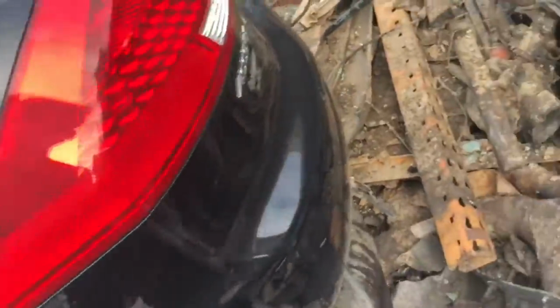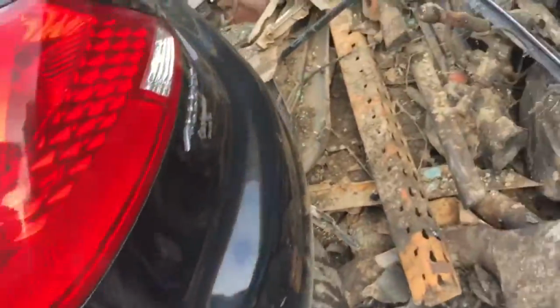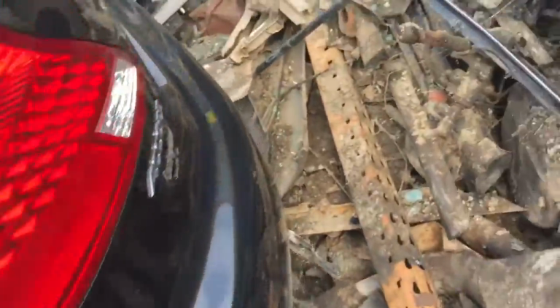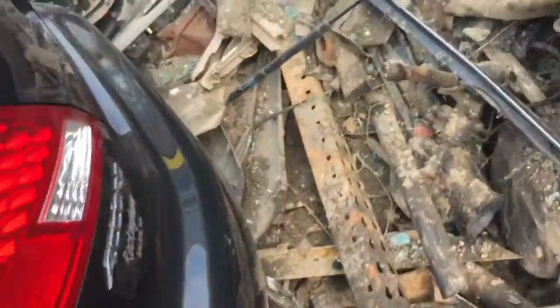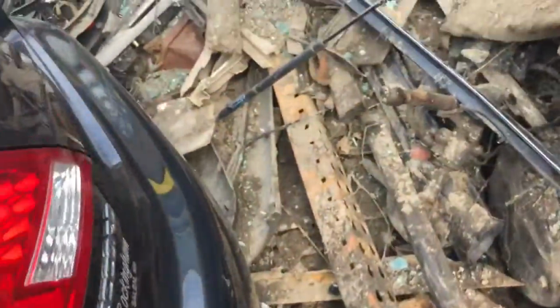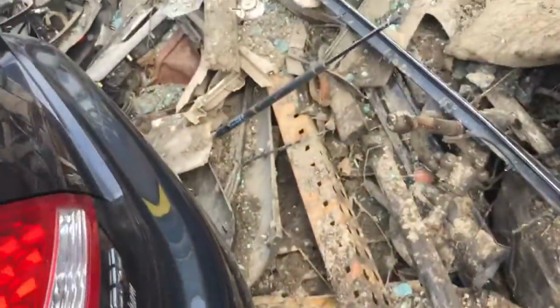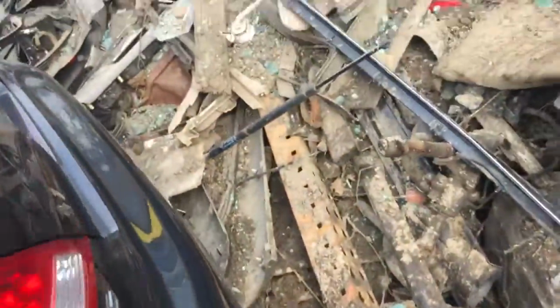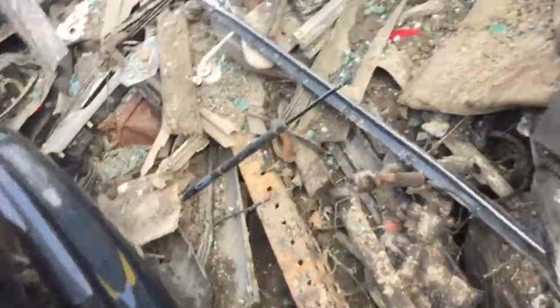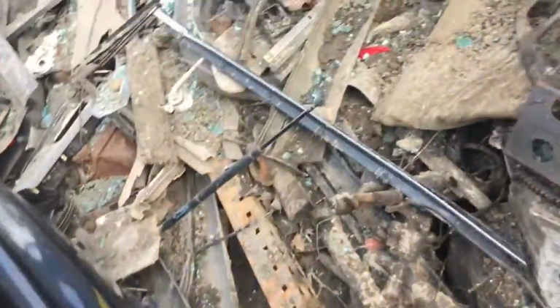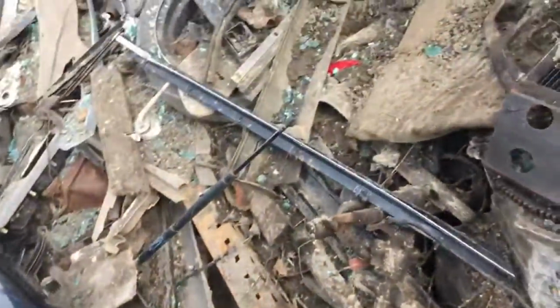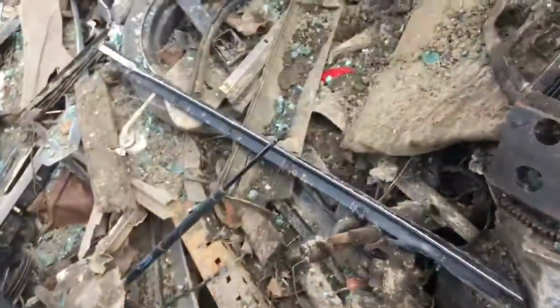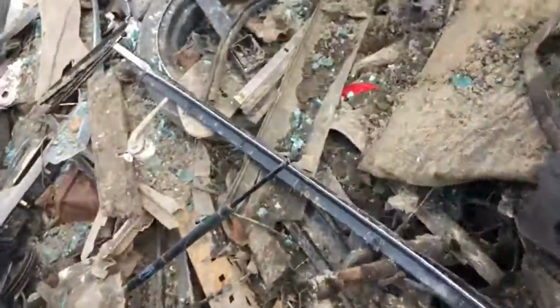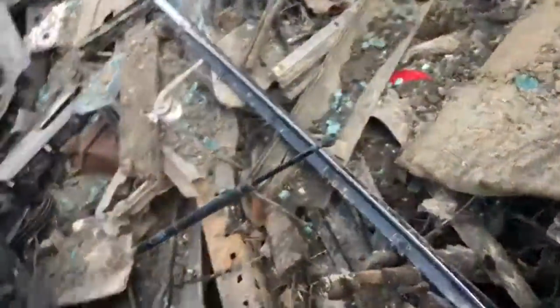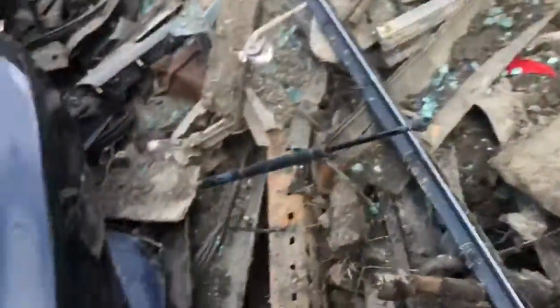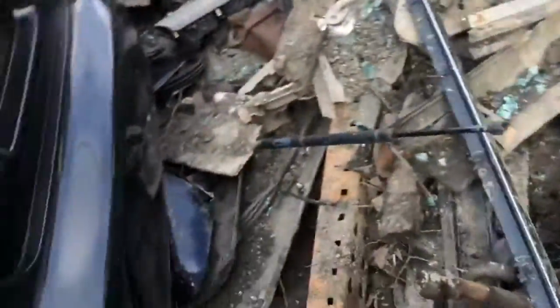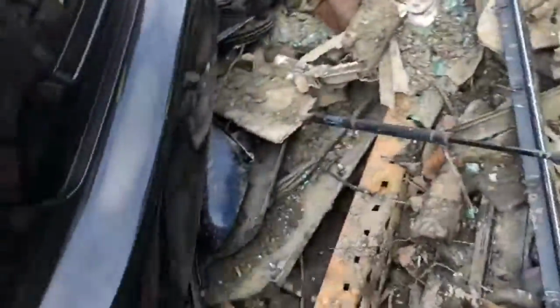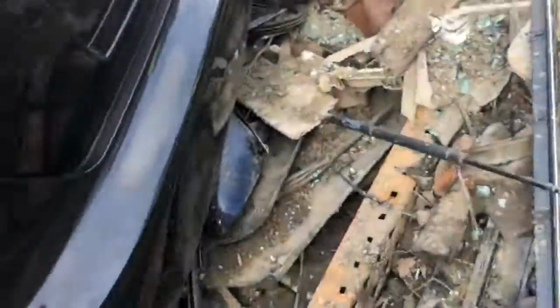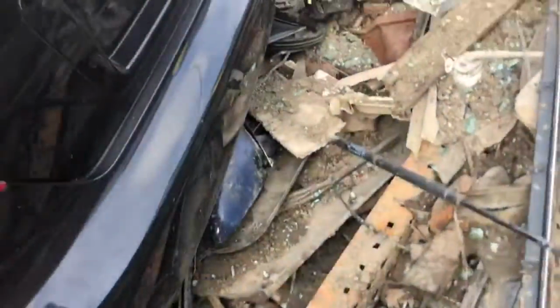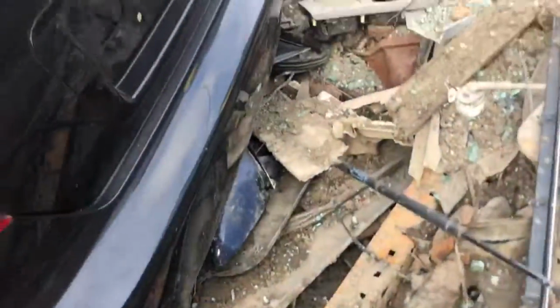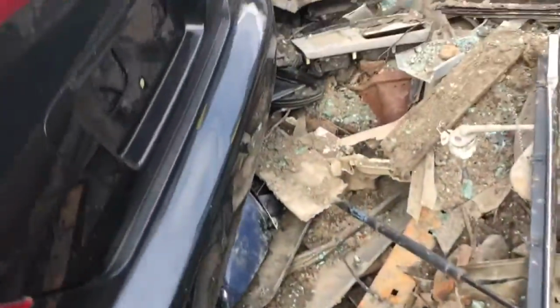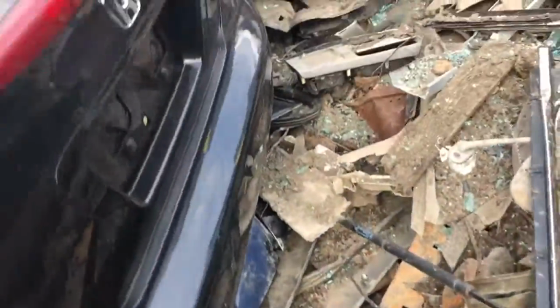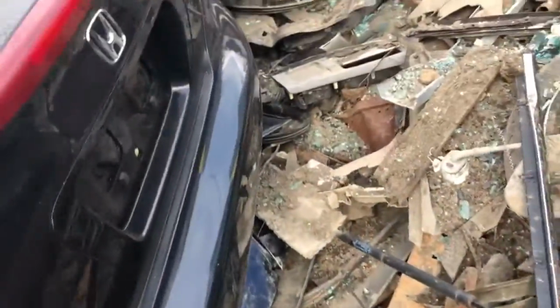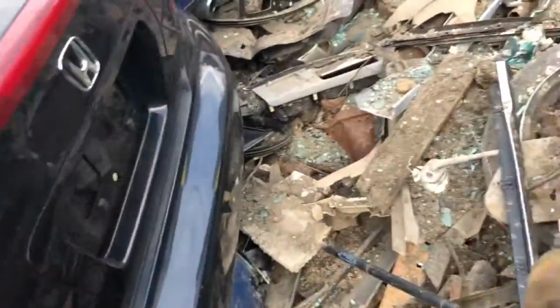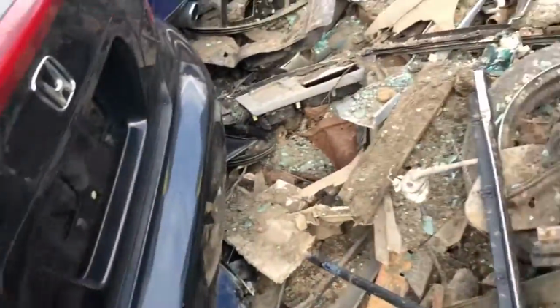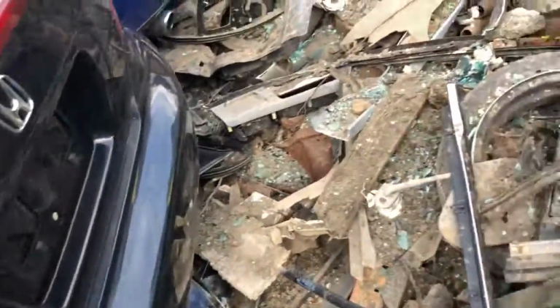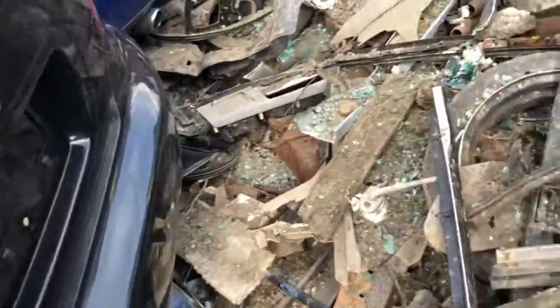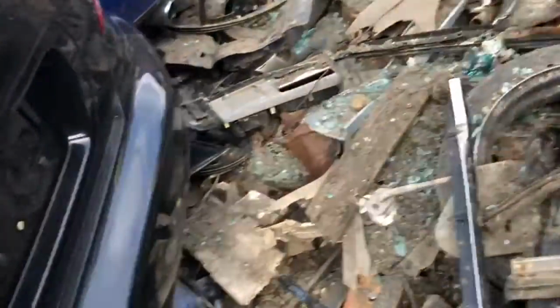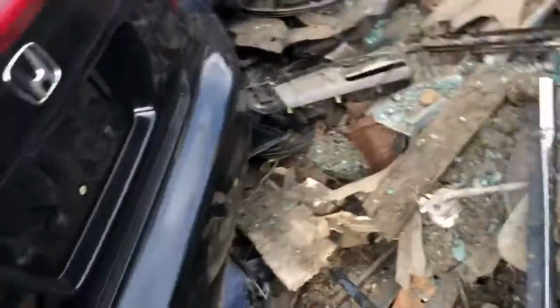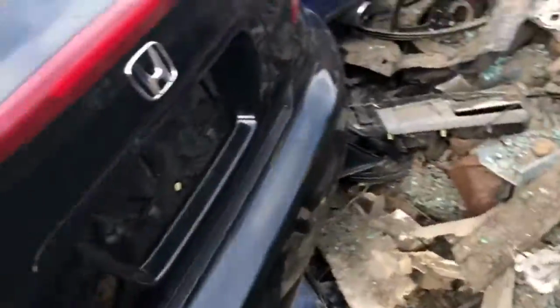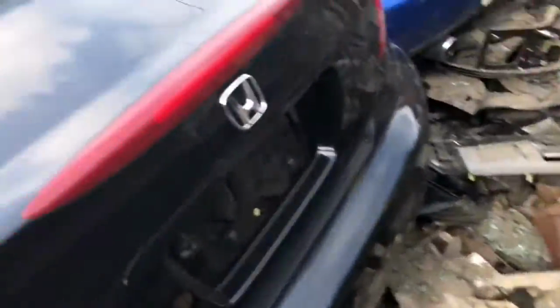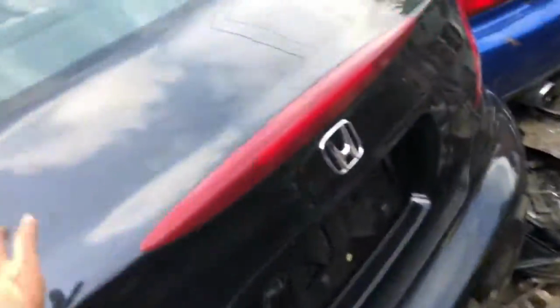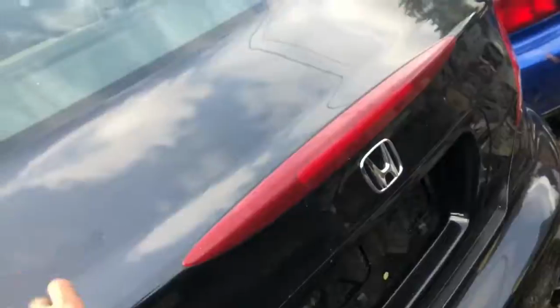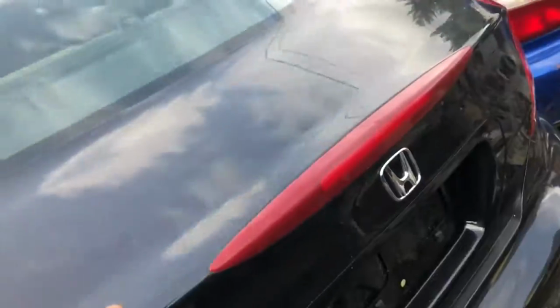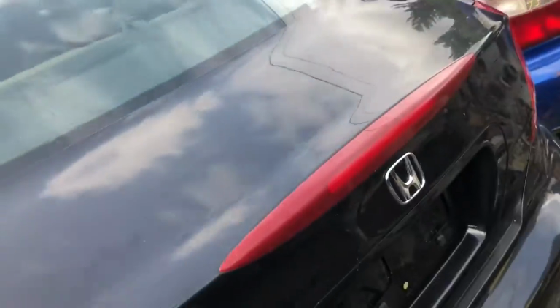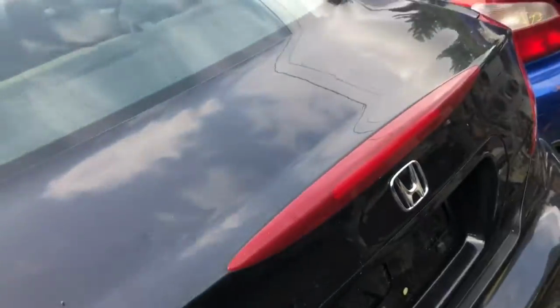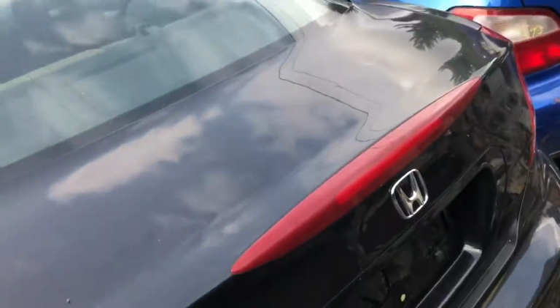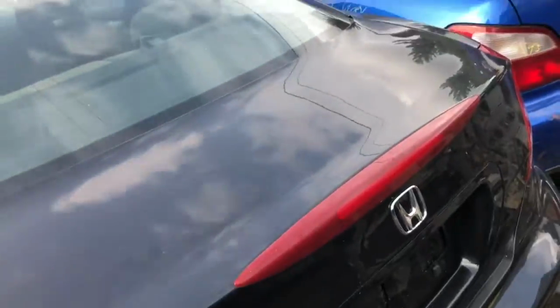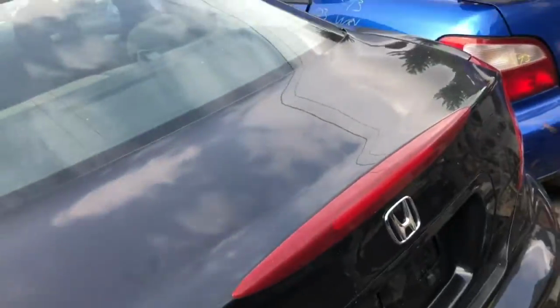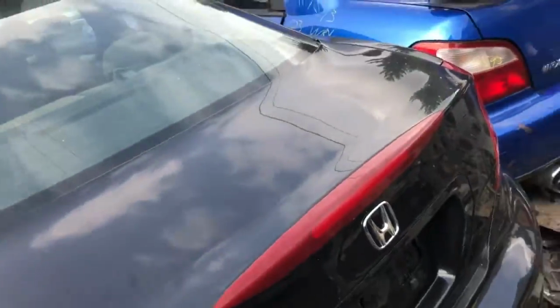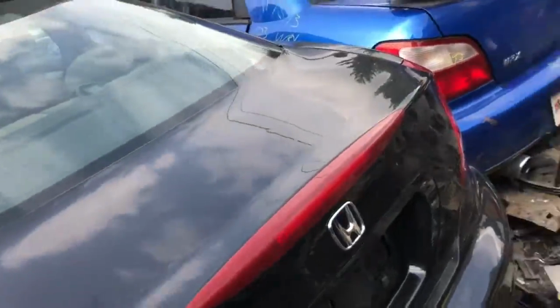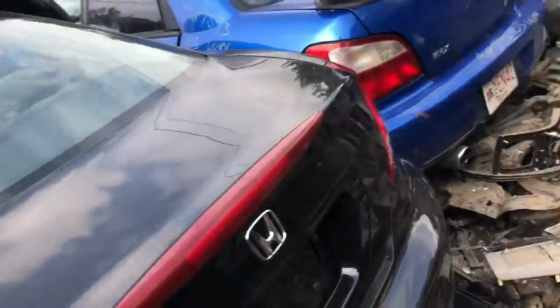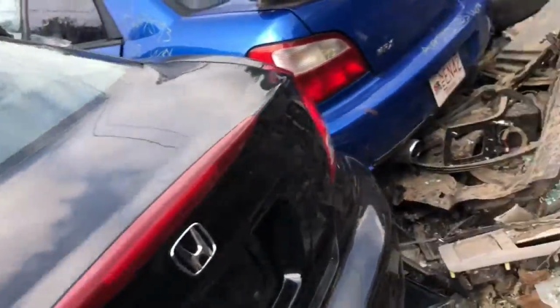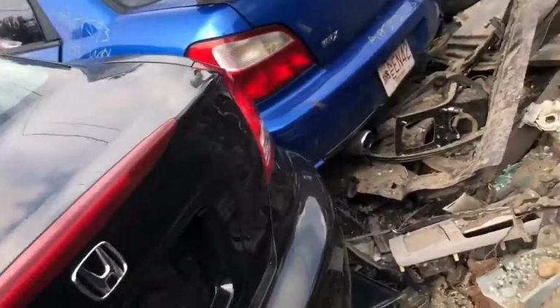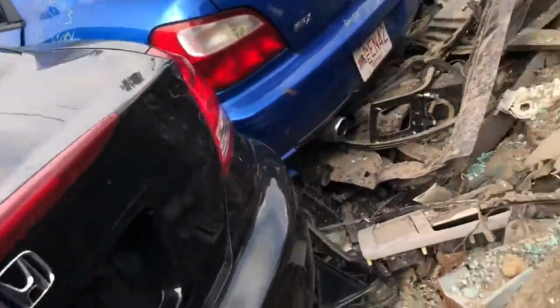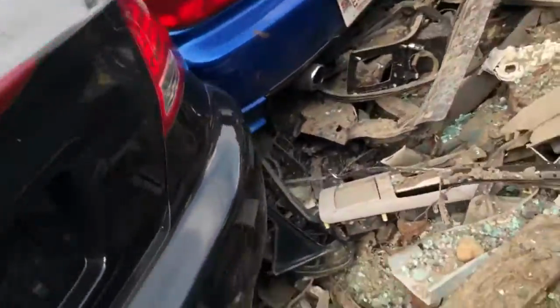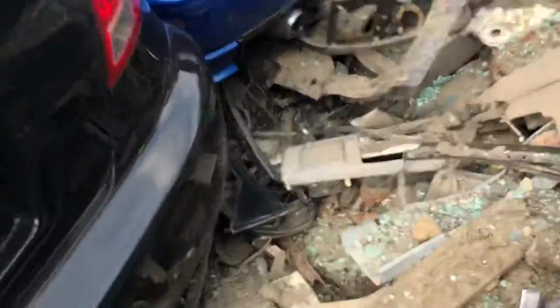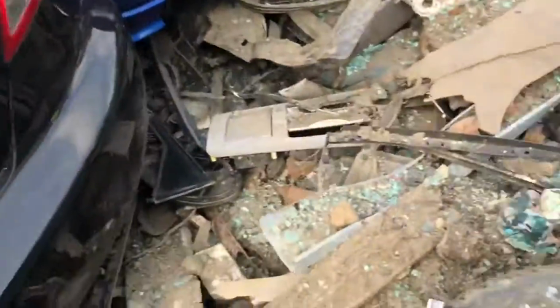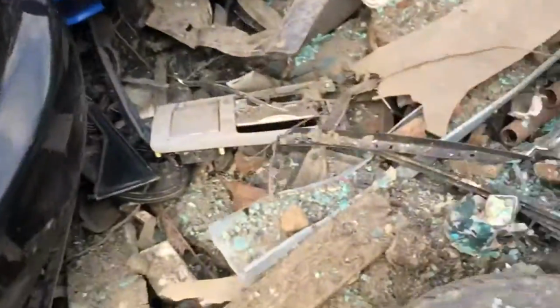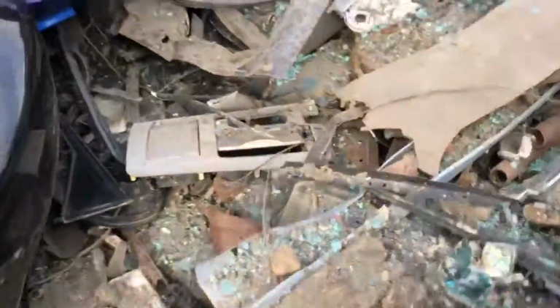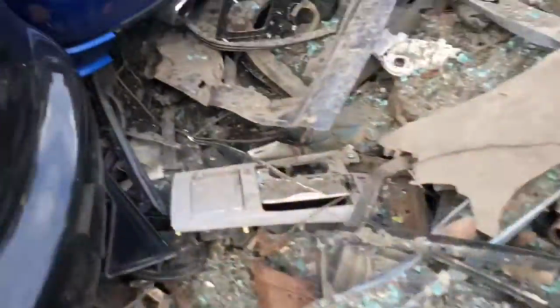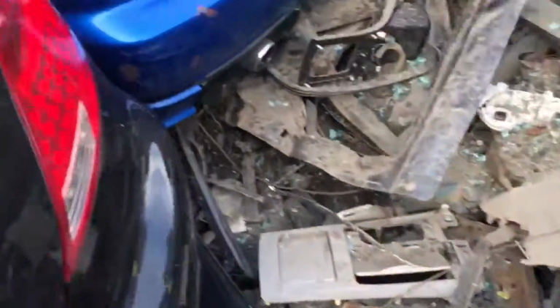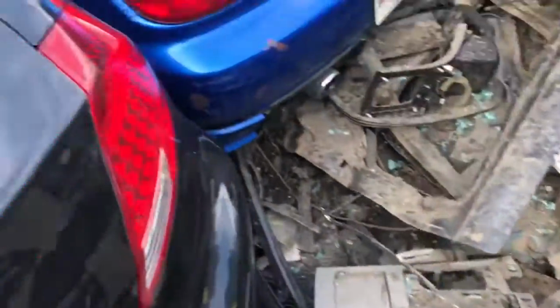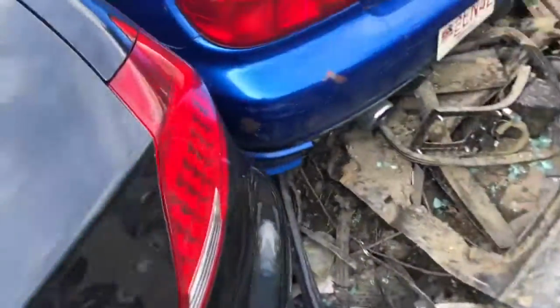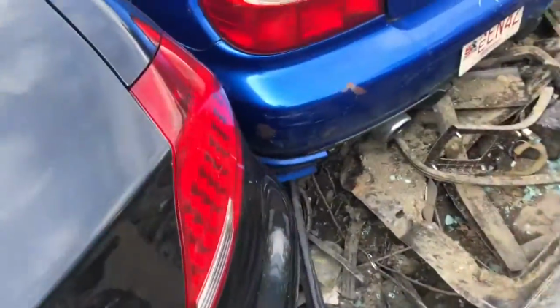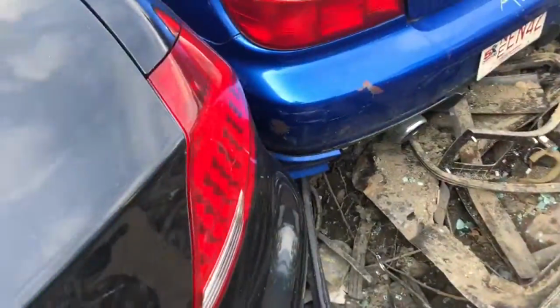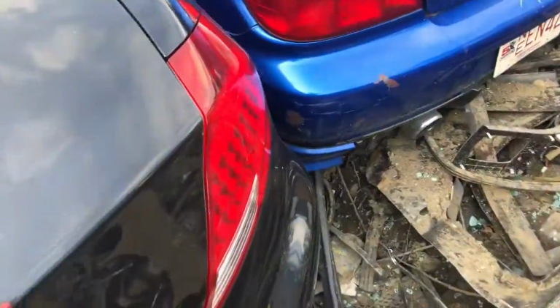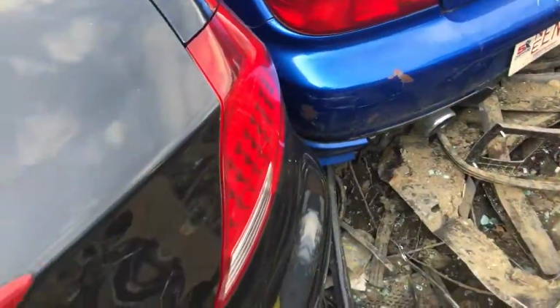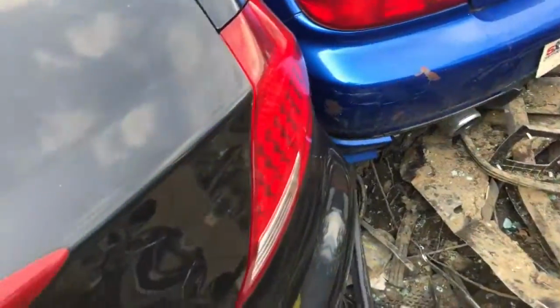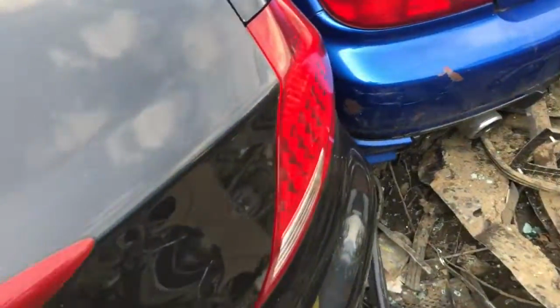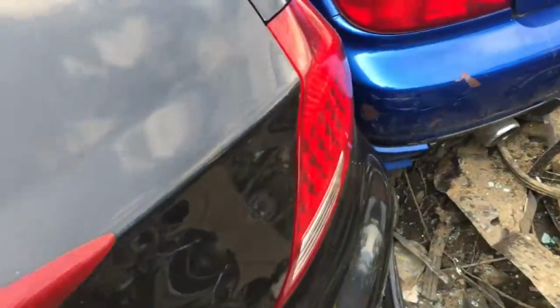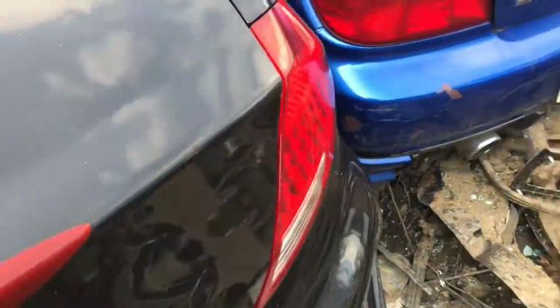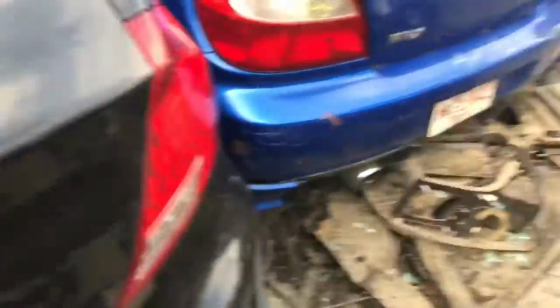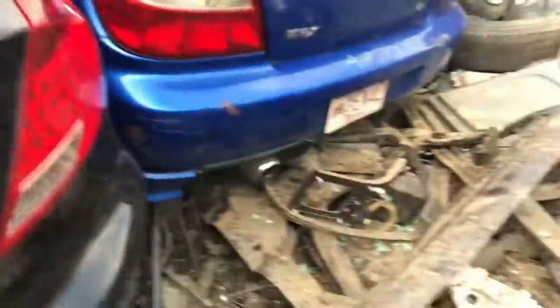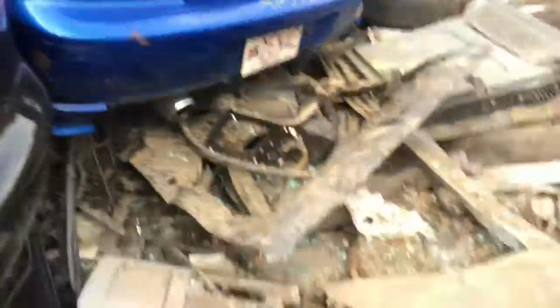Good tail light. Rear bumper has got a couple scuffs. Good lid. And another good tail light.